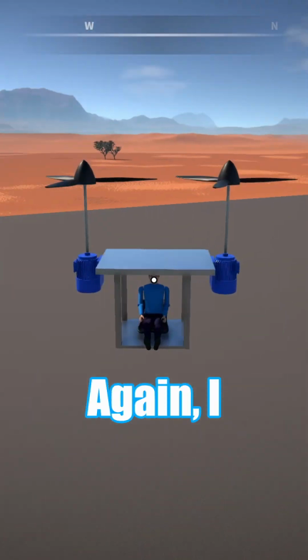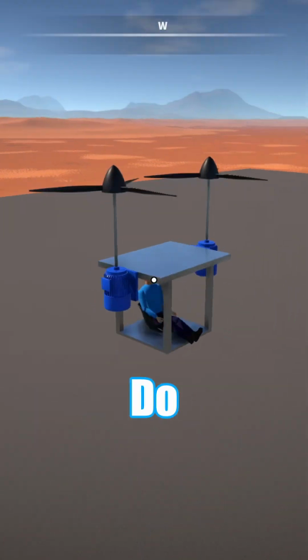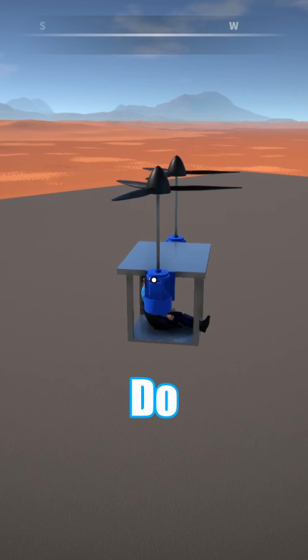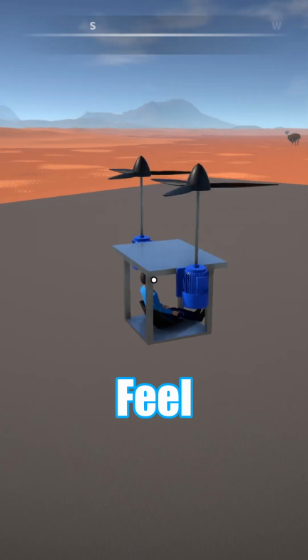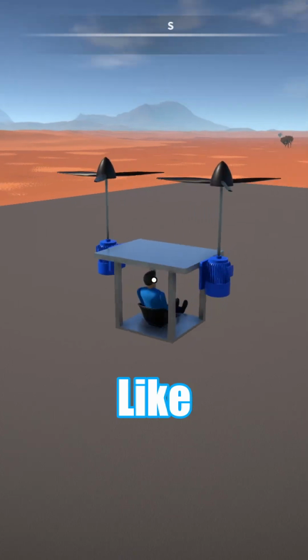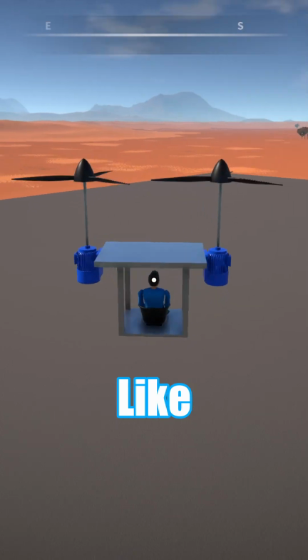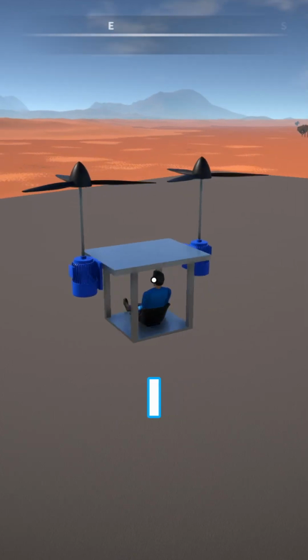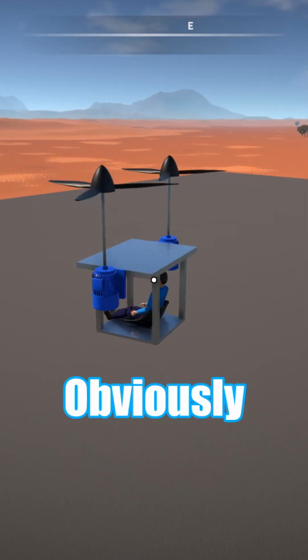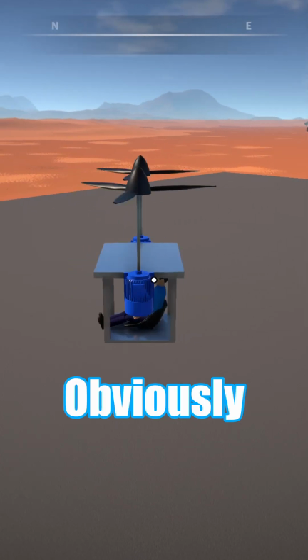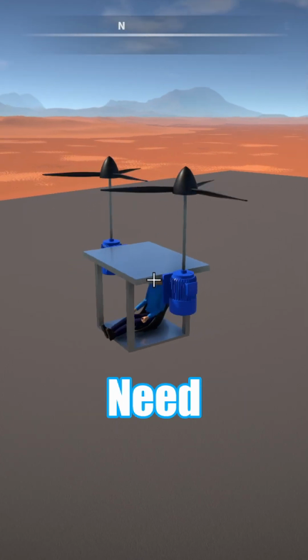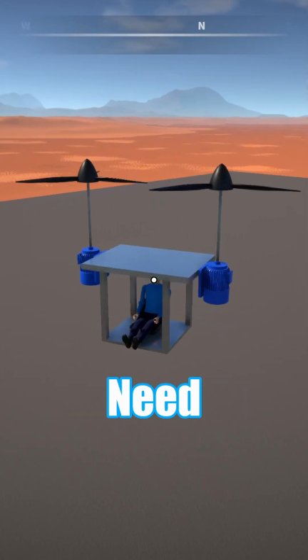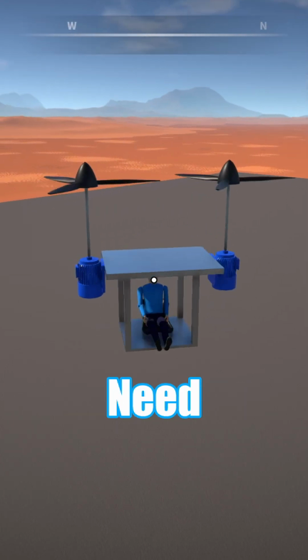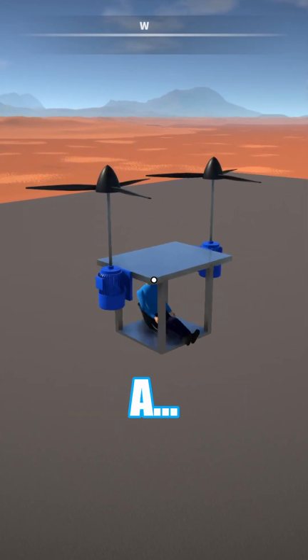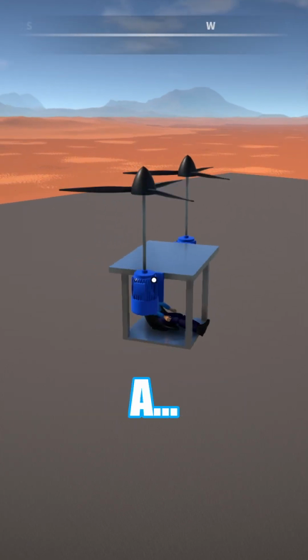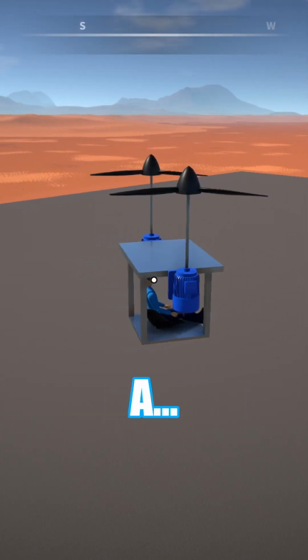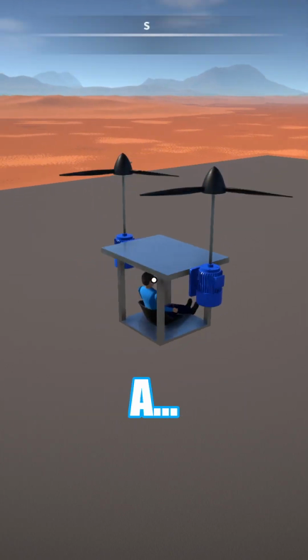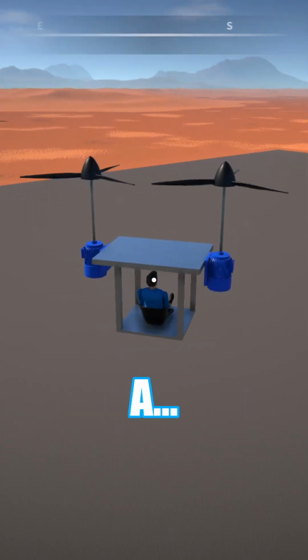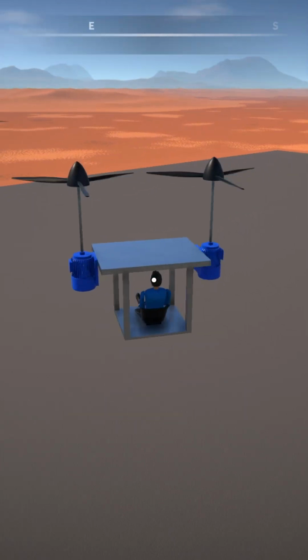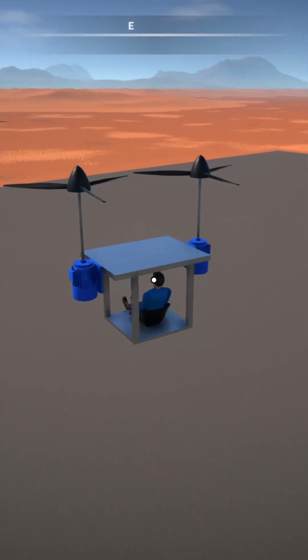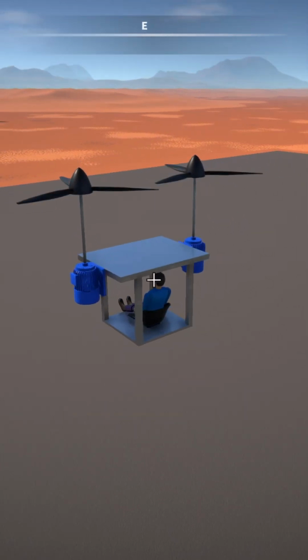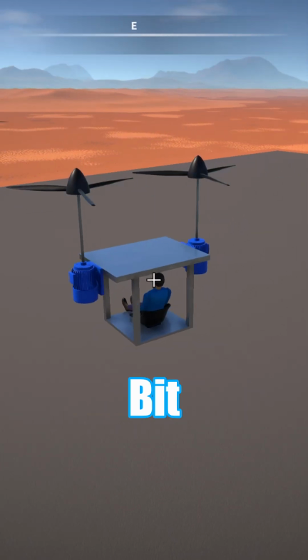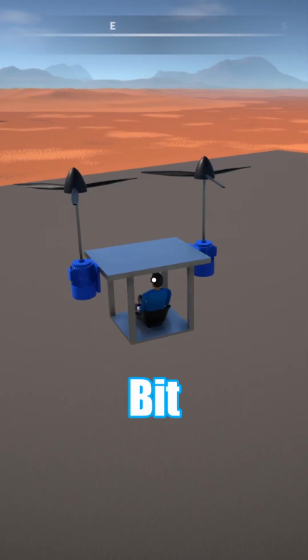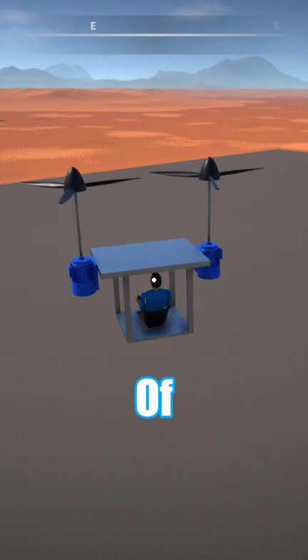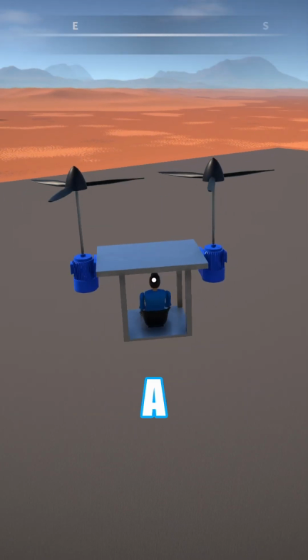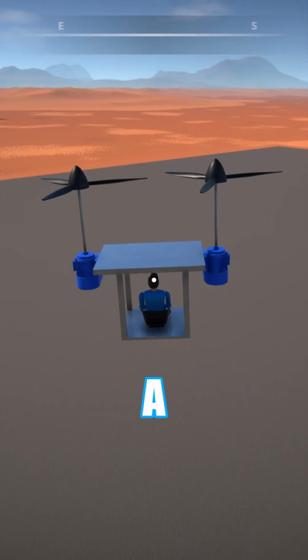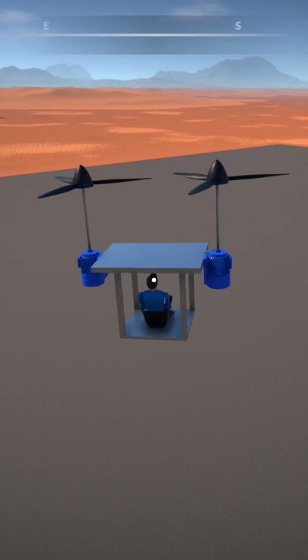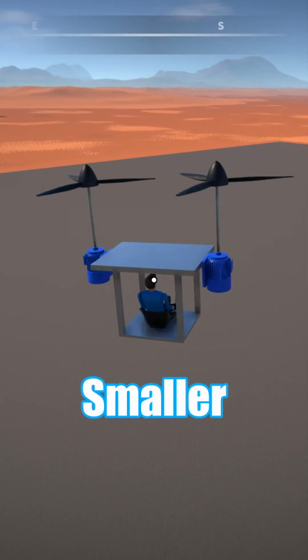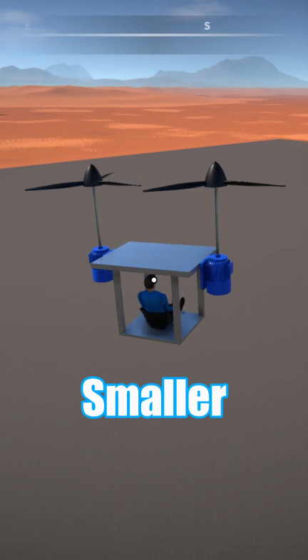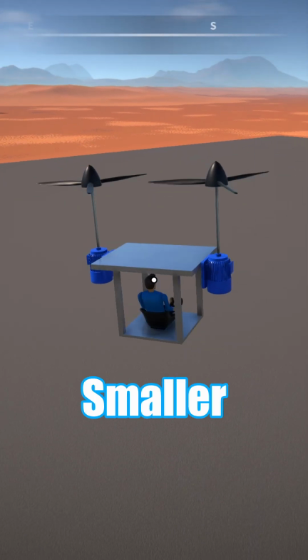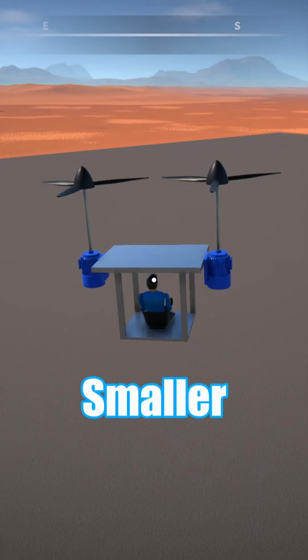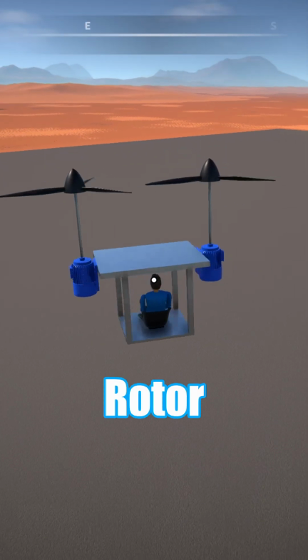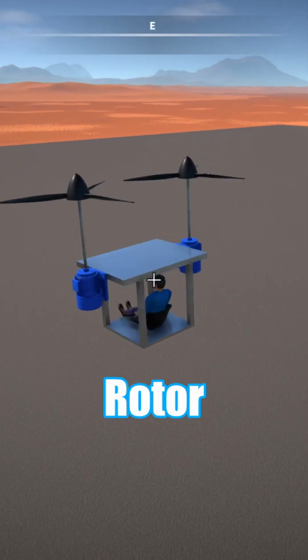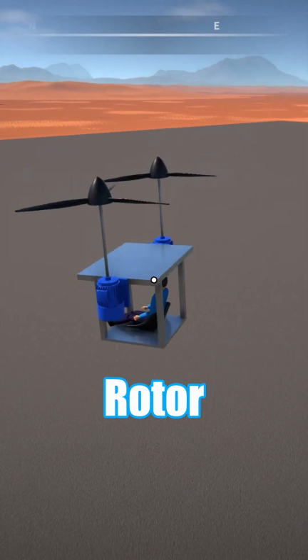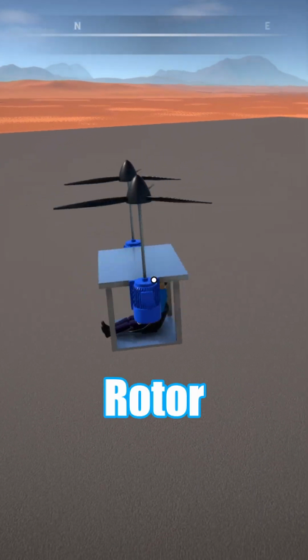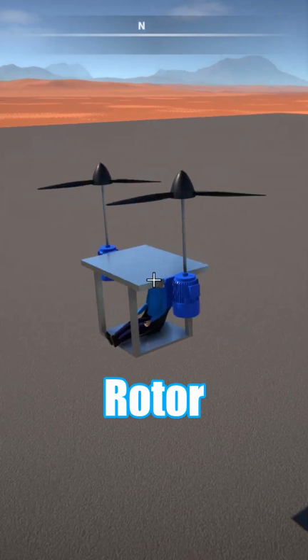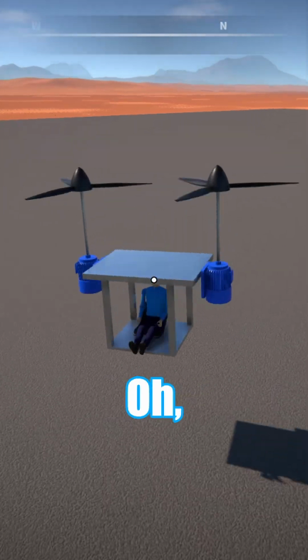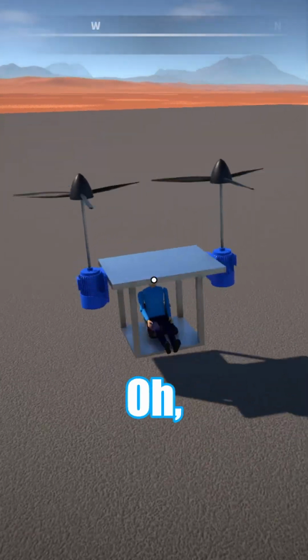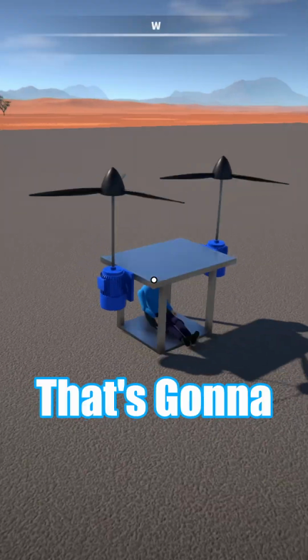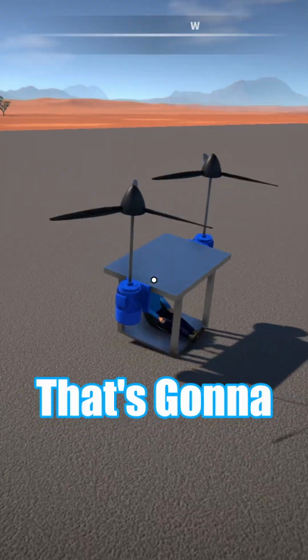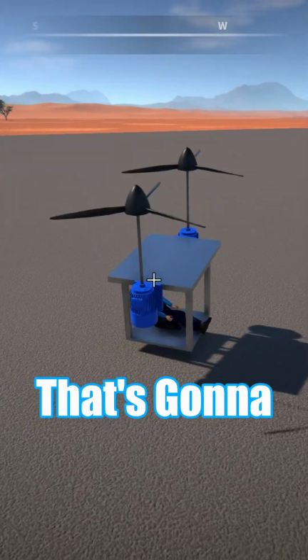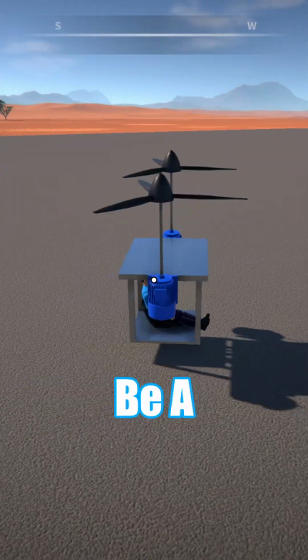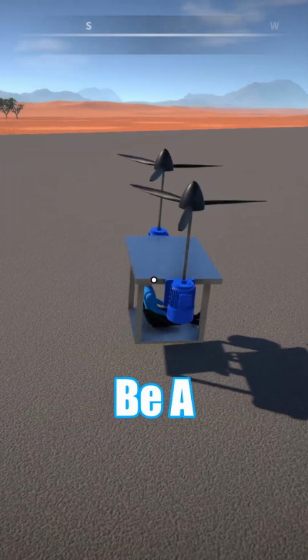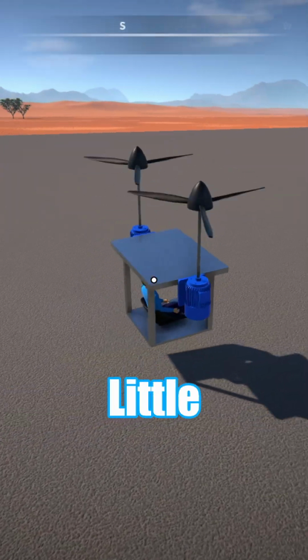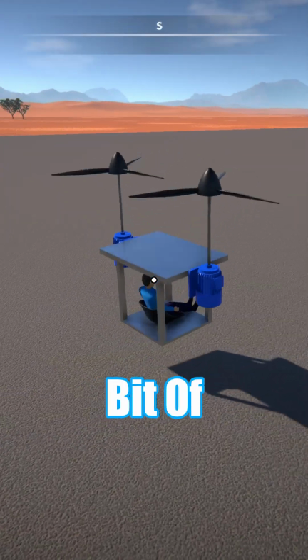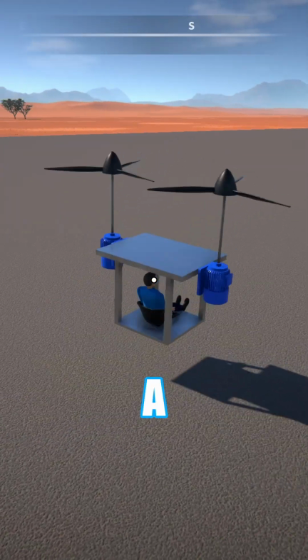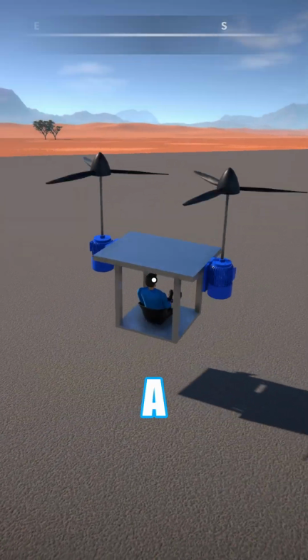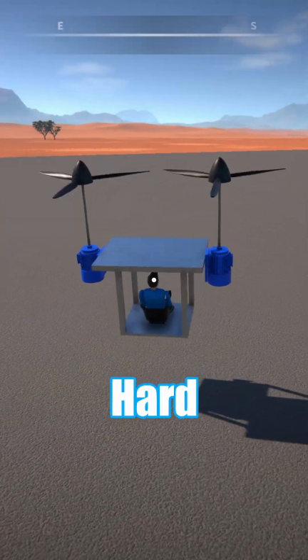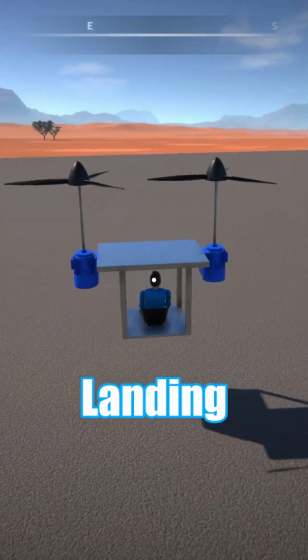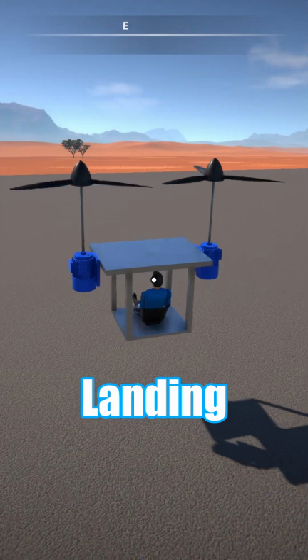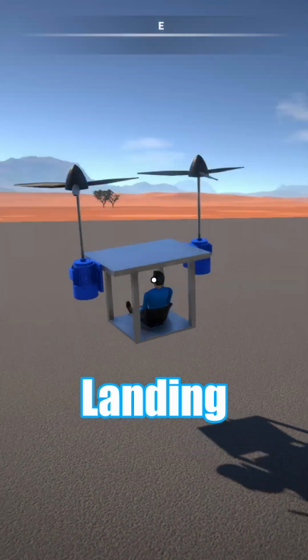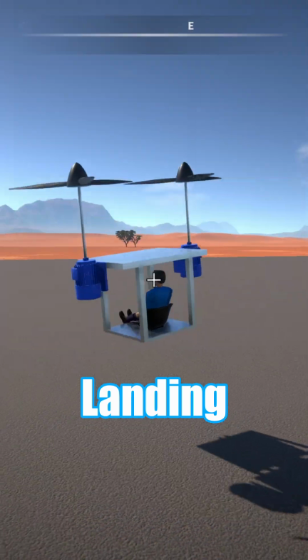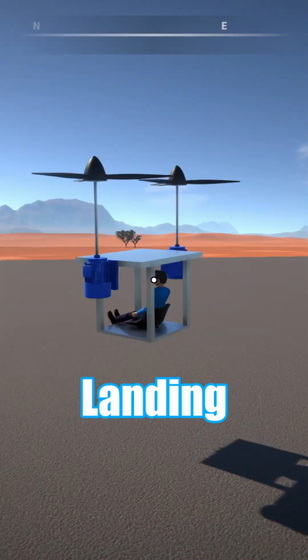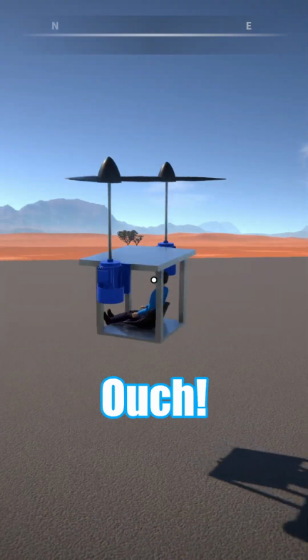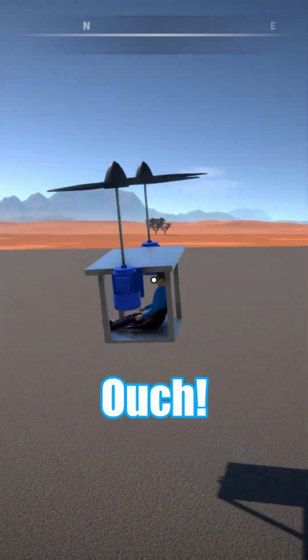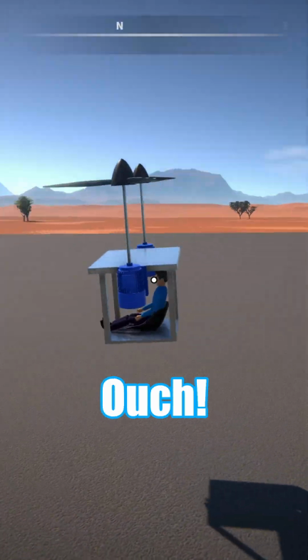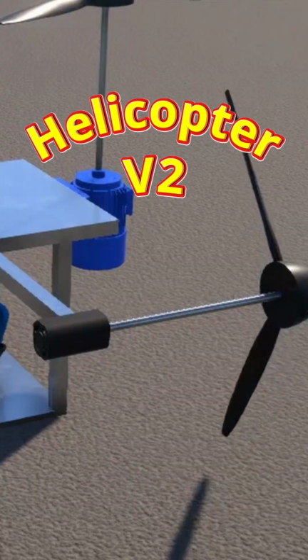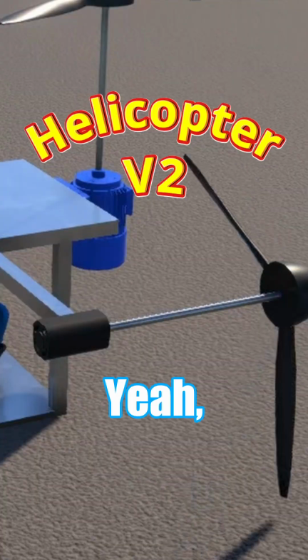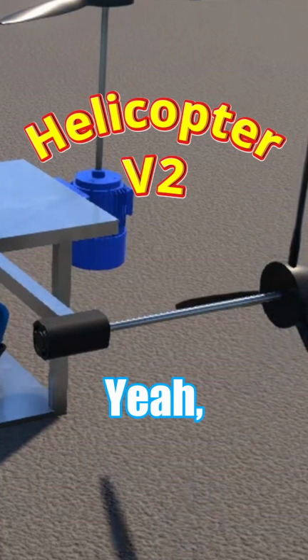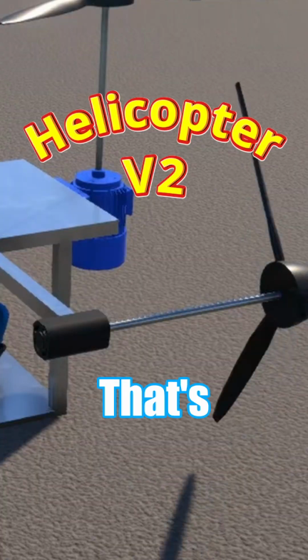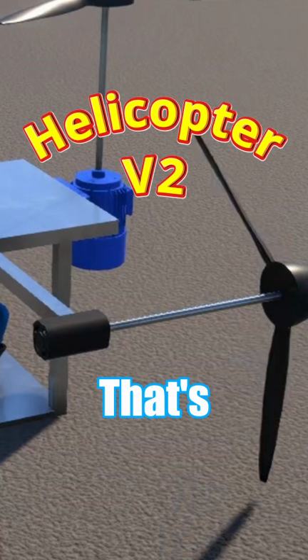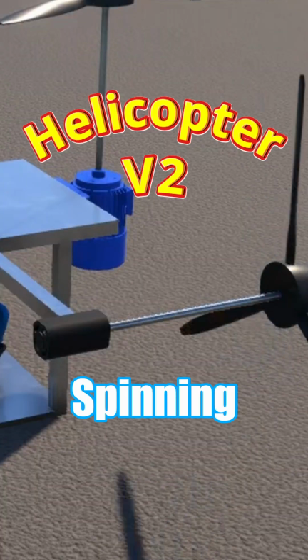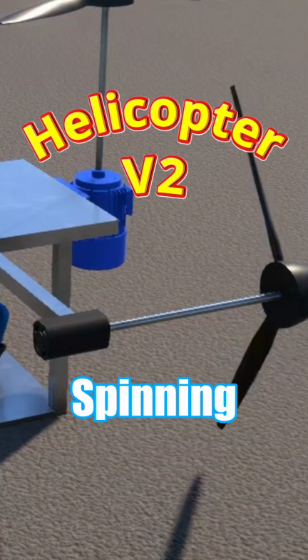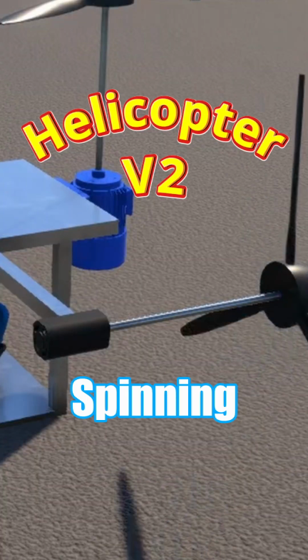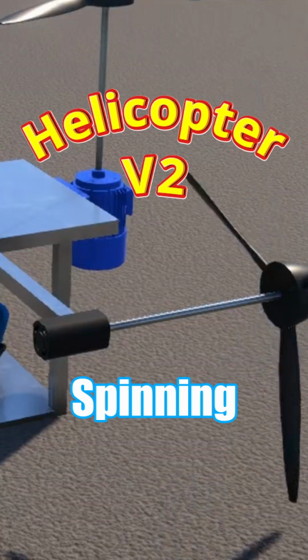I do feel like I obviously need a bit of a smaller rotor. That's gonna be a little bit of a hard landing. Ouch. Yeah, that's spinning.